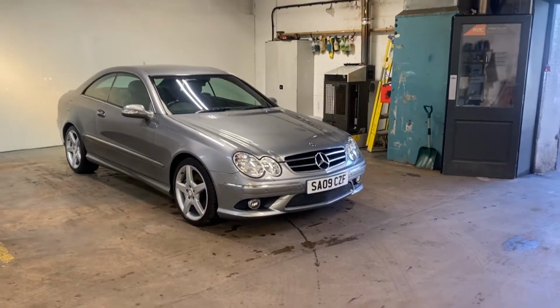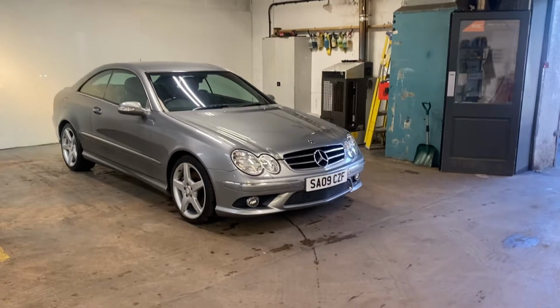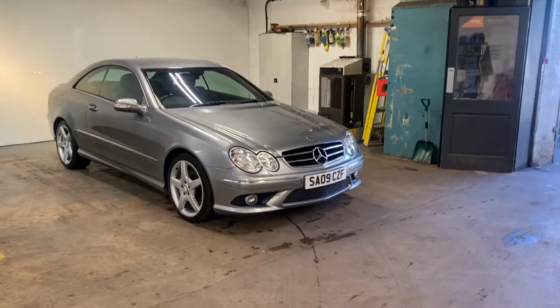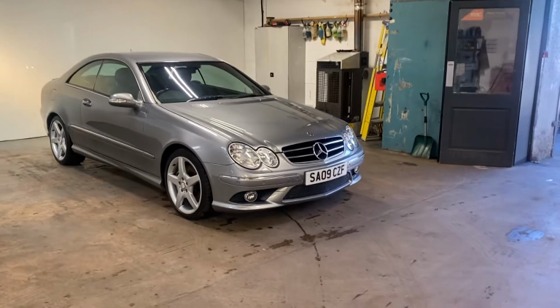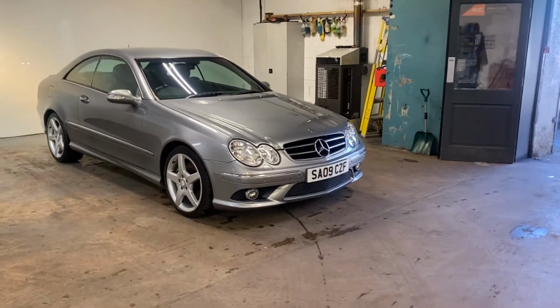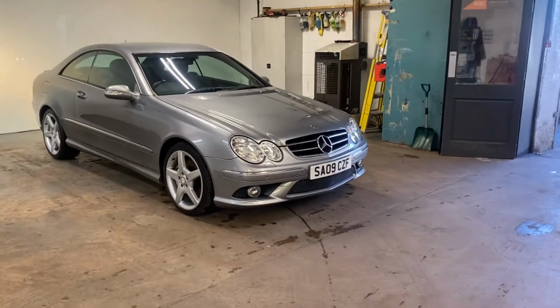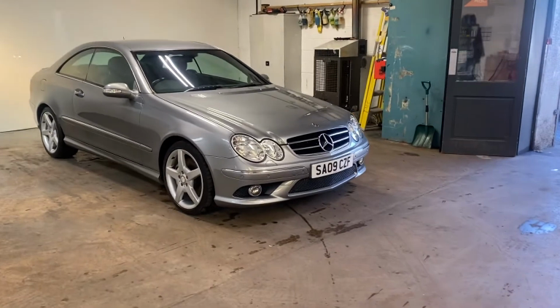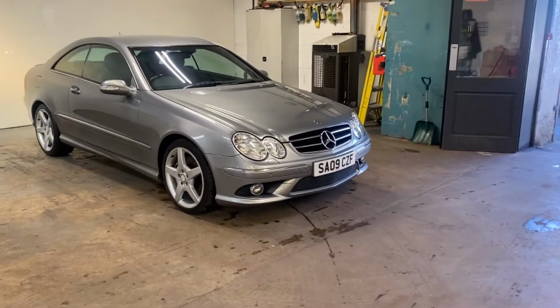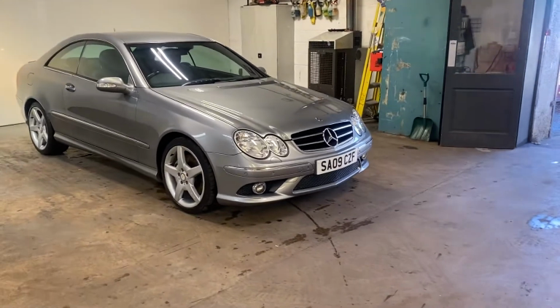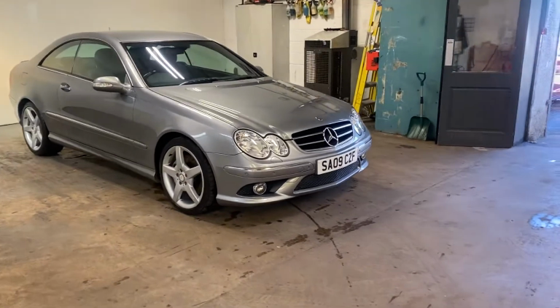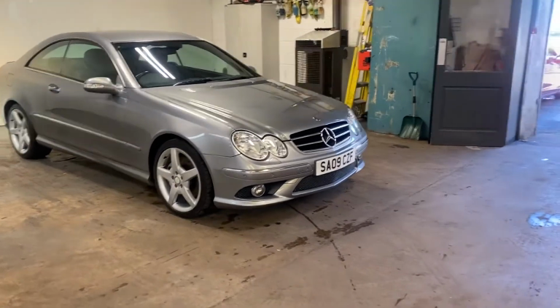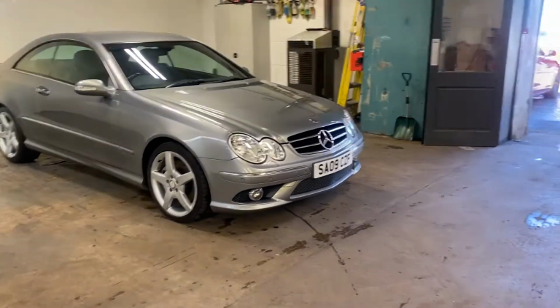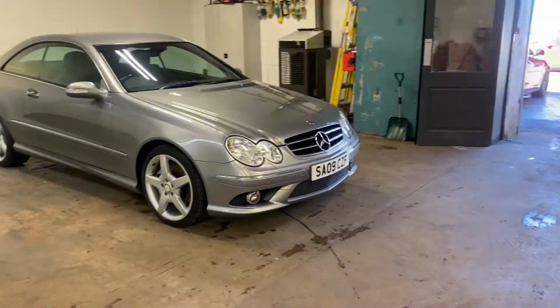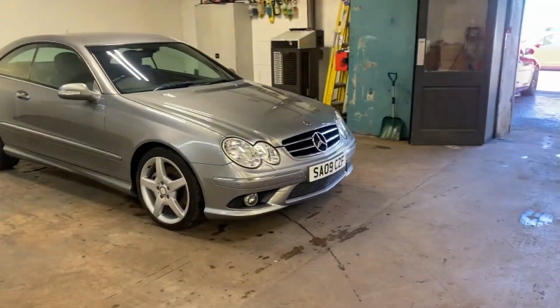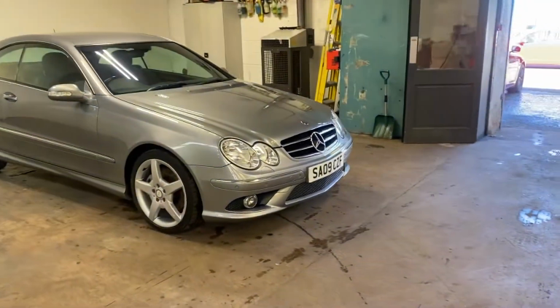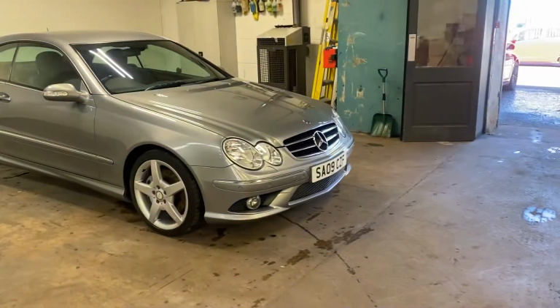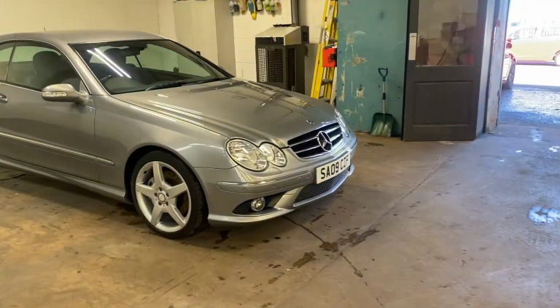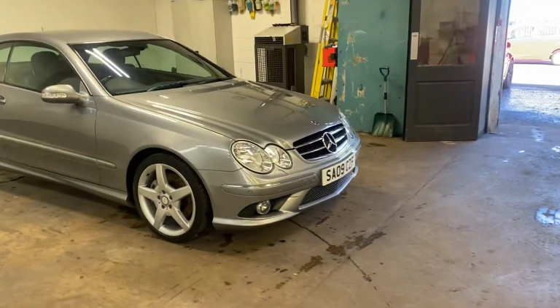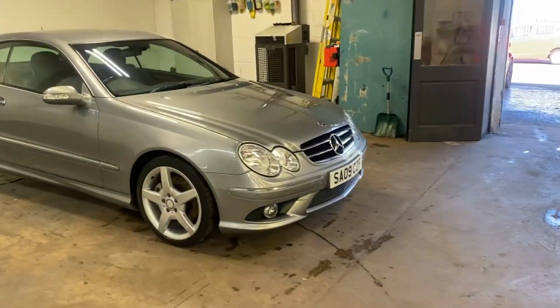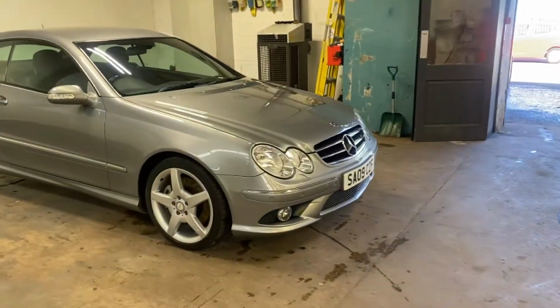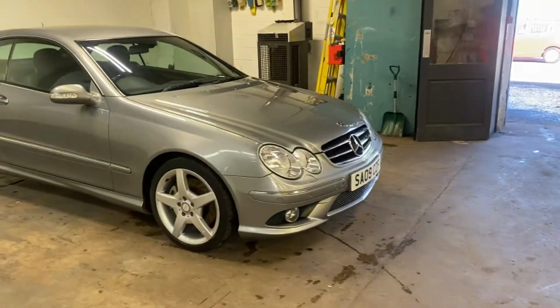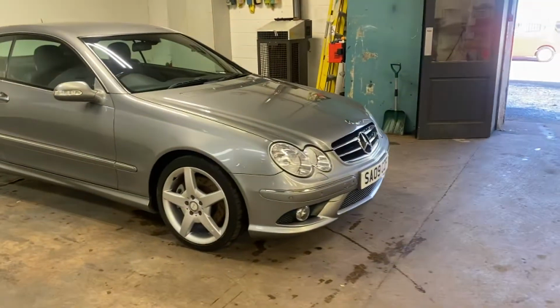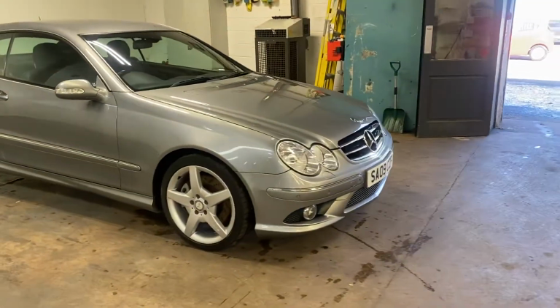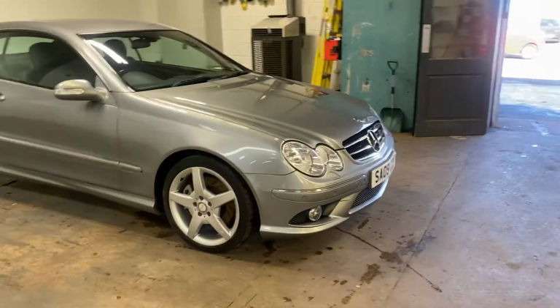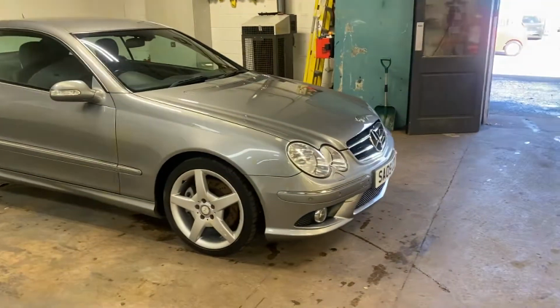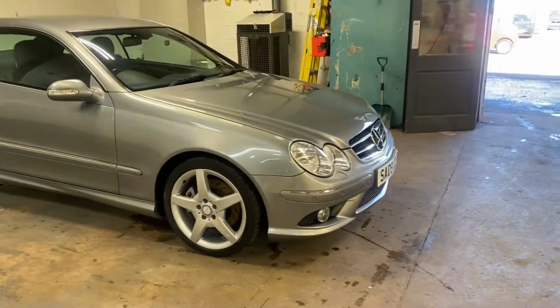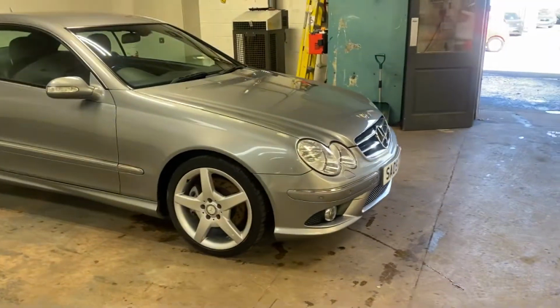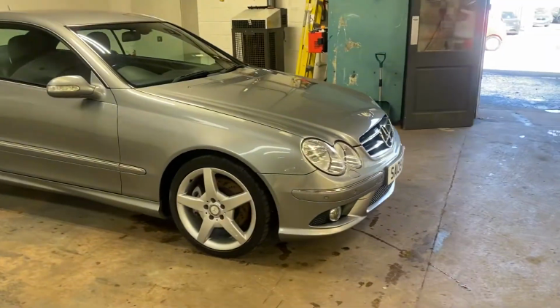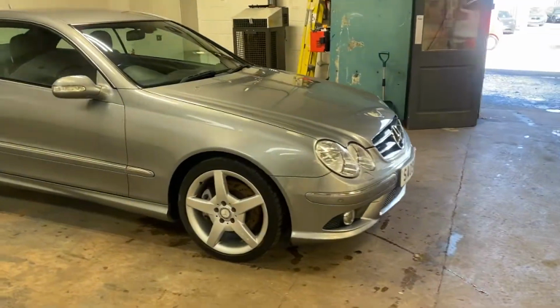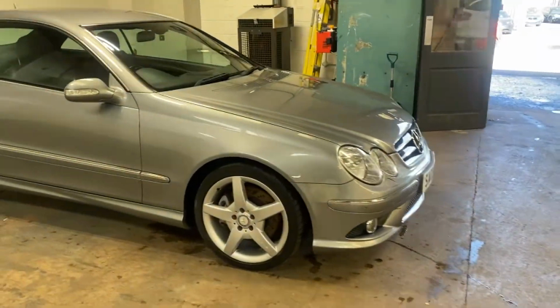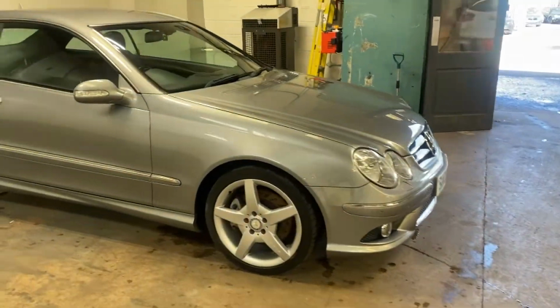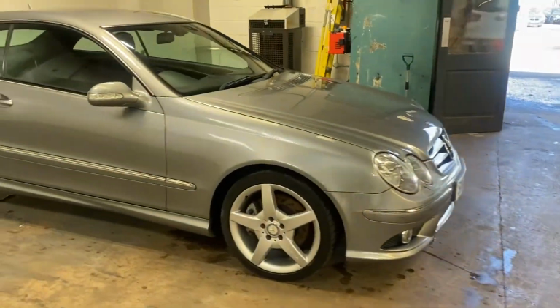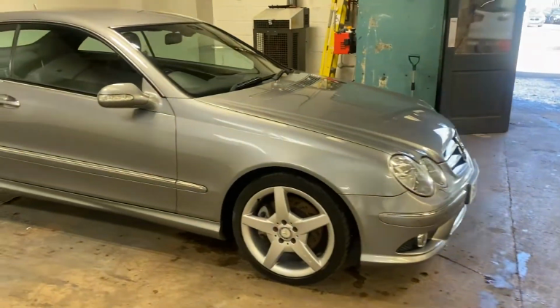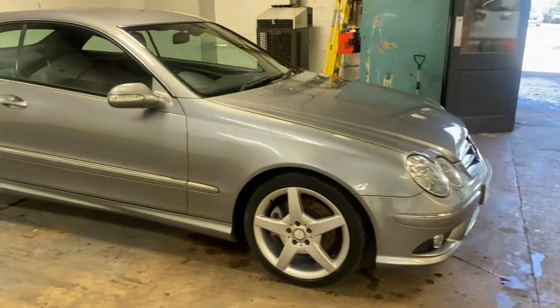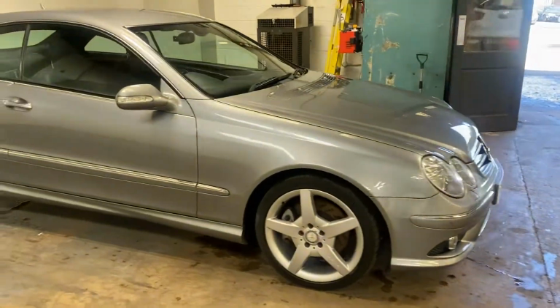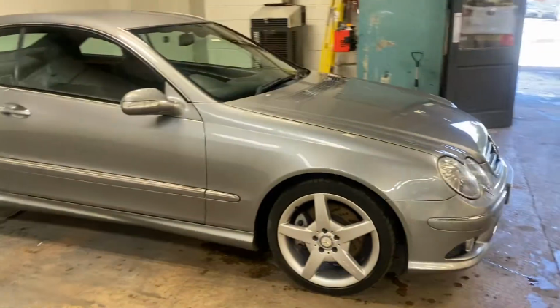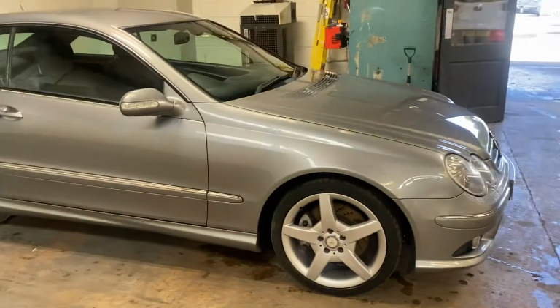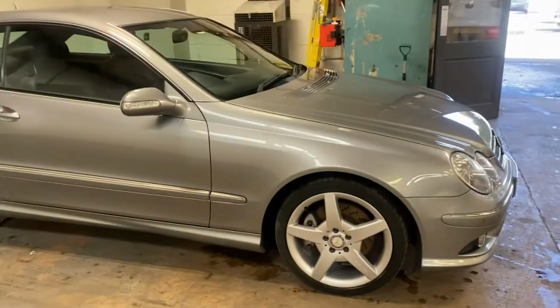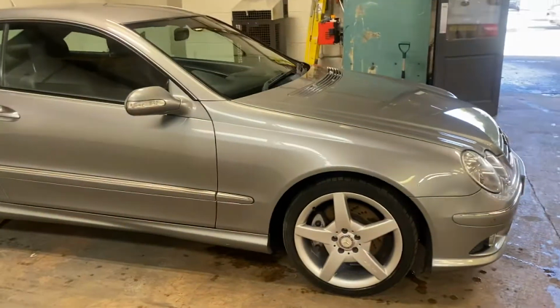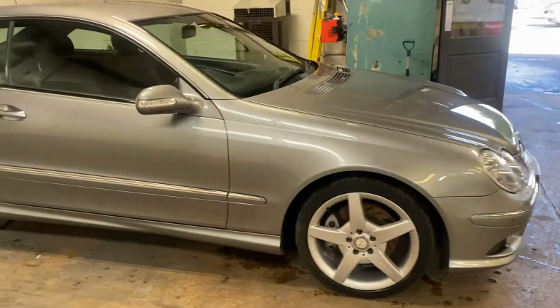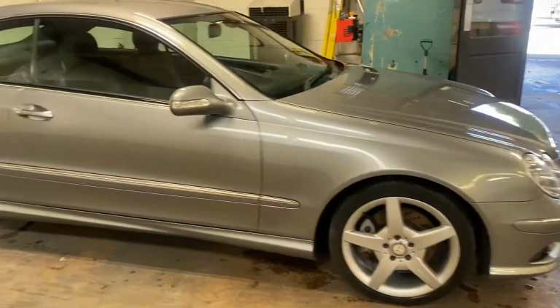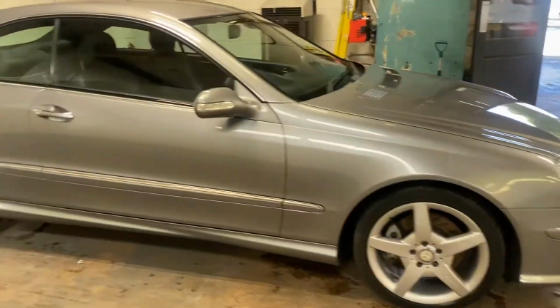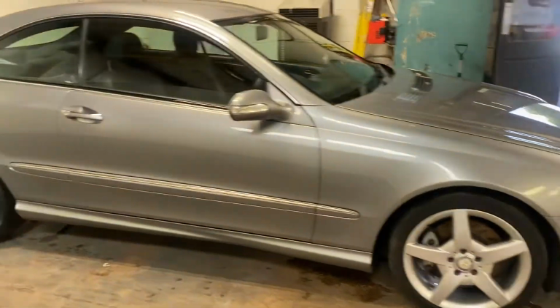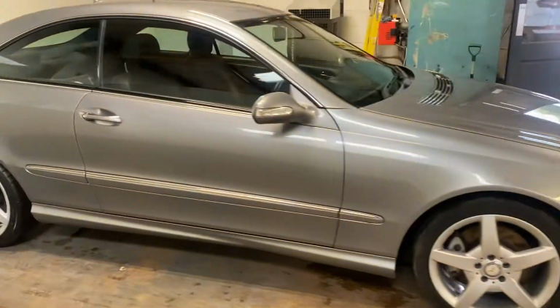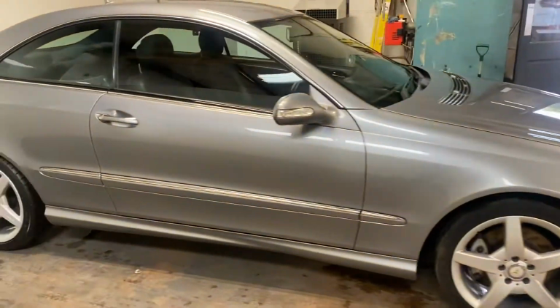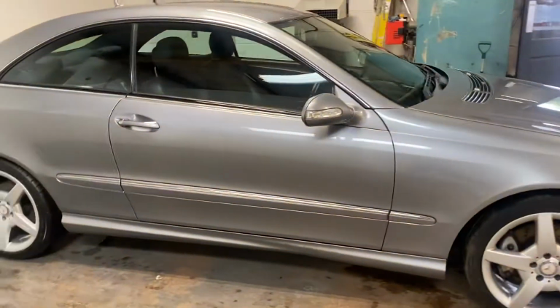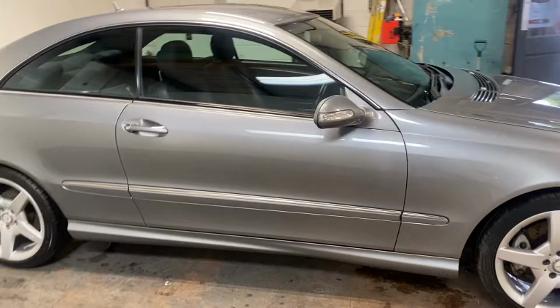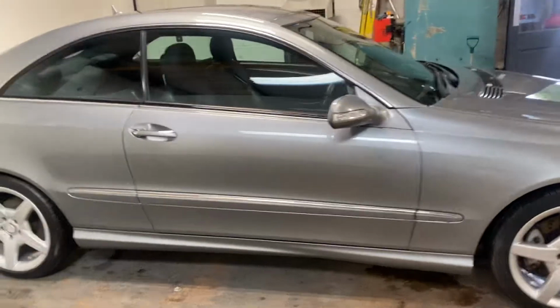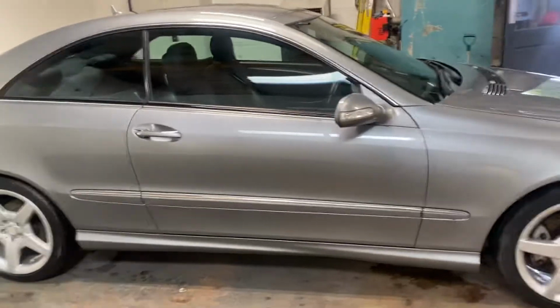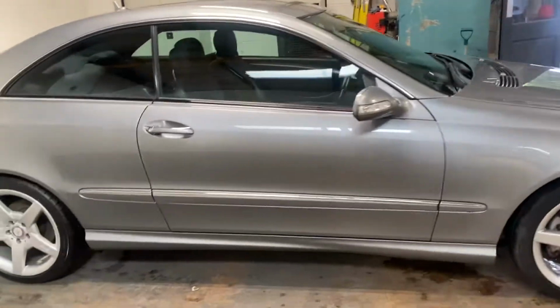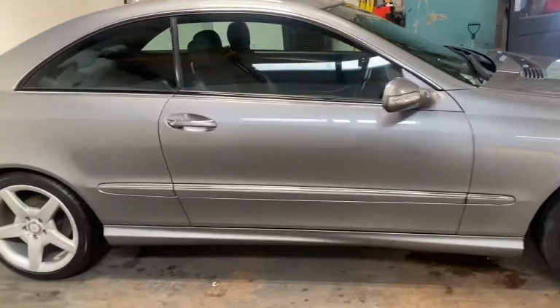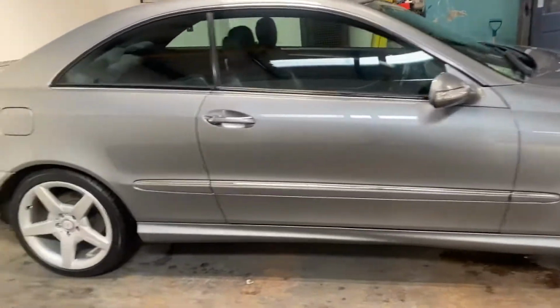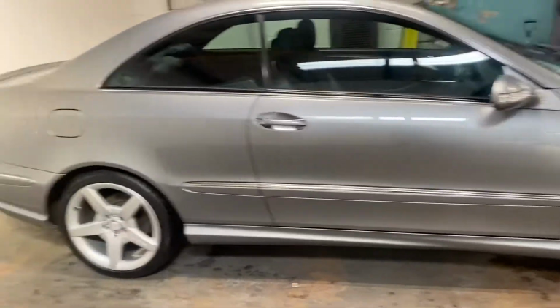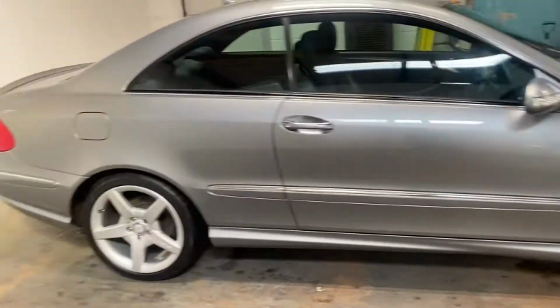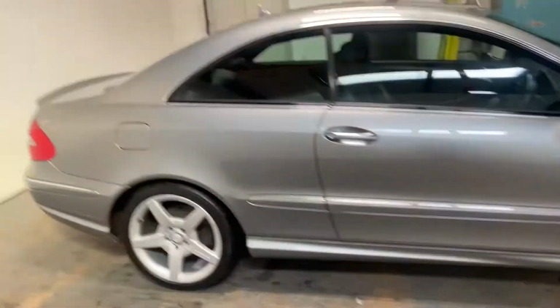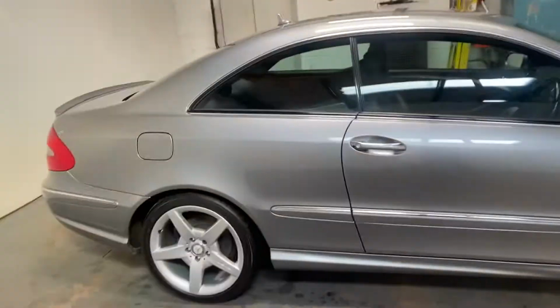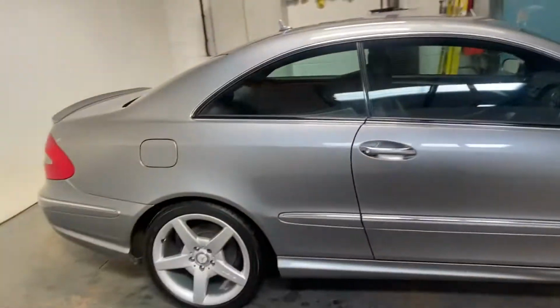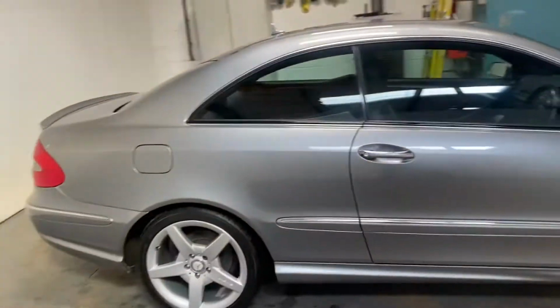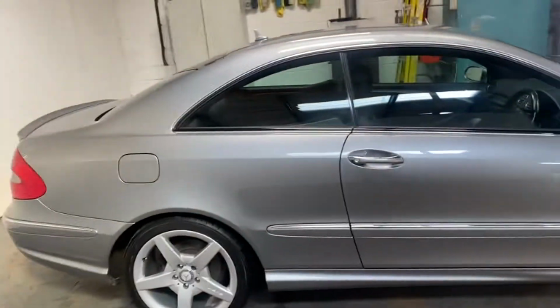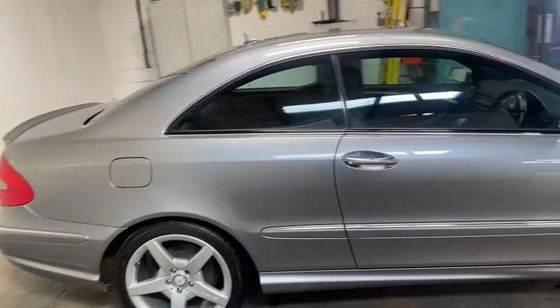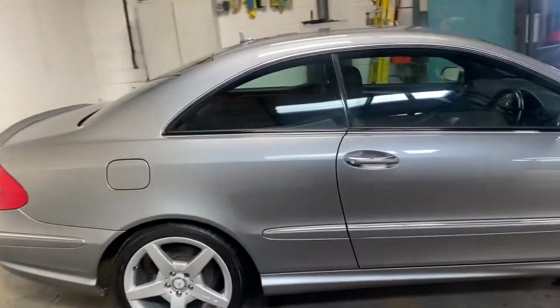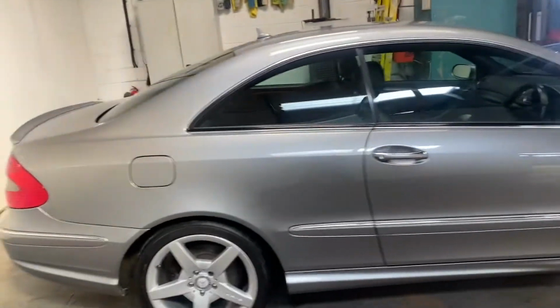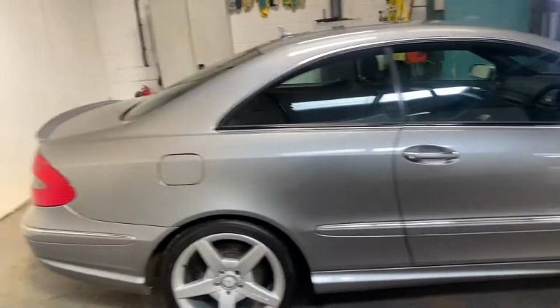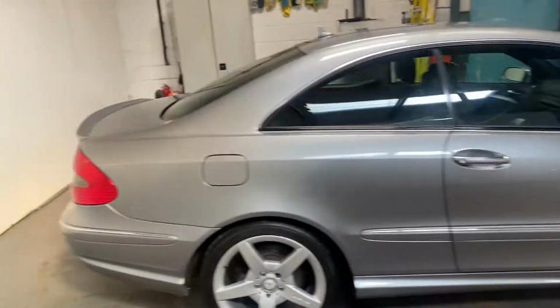Really nice car. It's got the AMG wheels on it. It's the sport version, which means it's got all the extra spec and extra body kit and stuff.